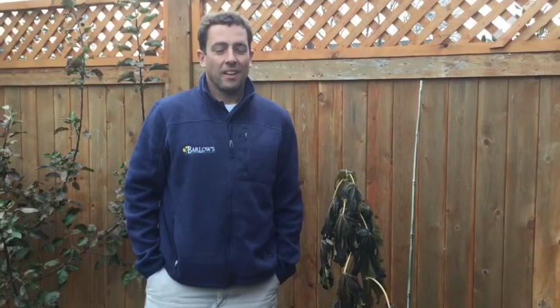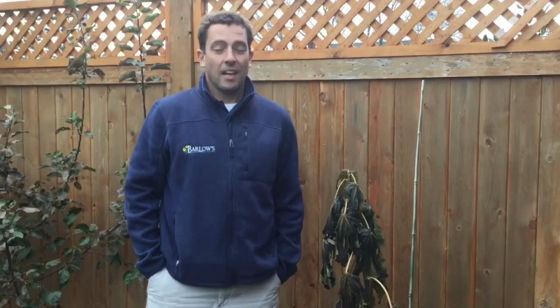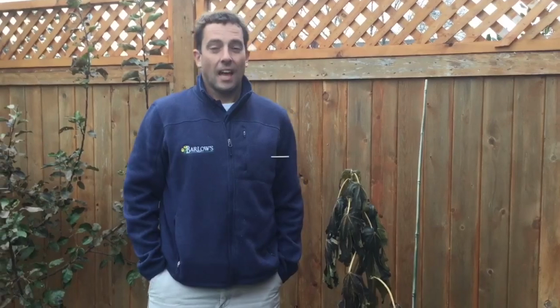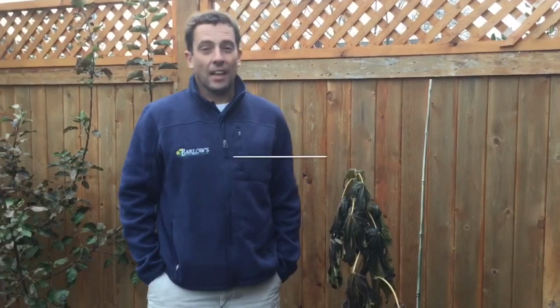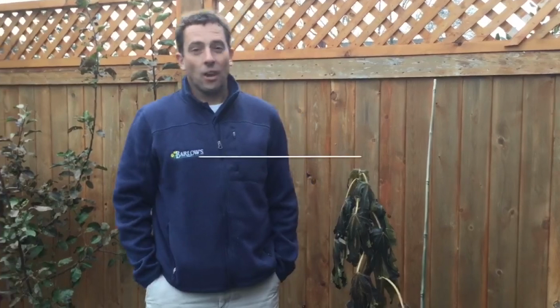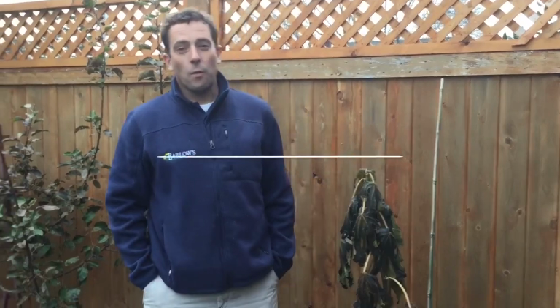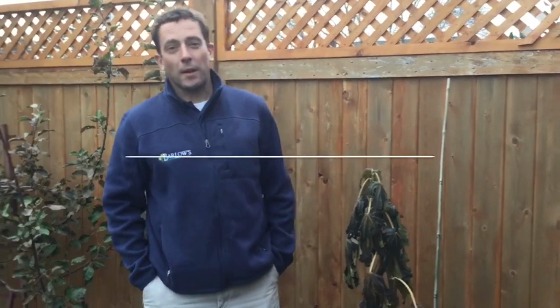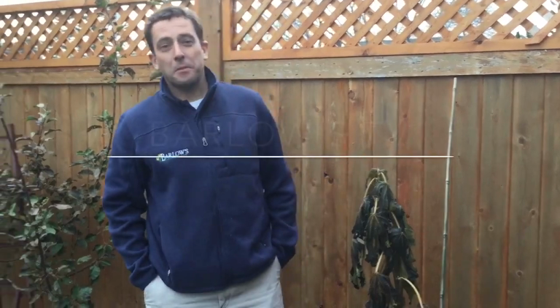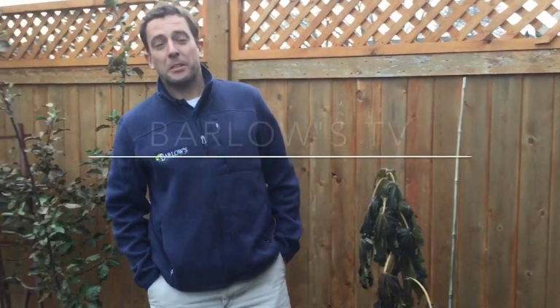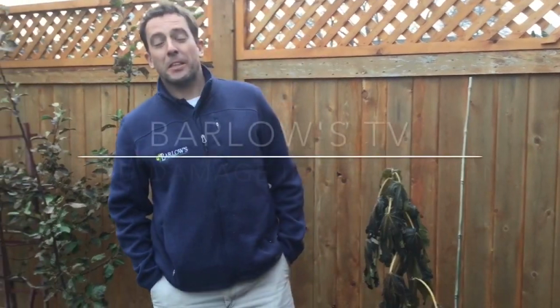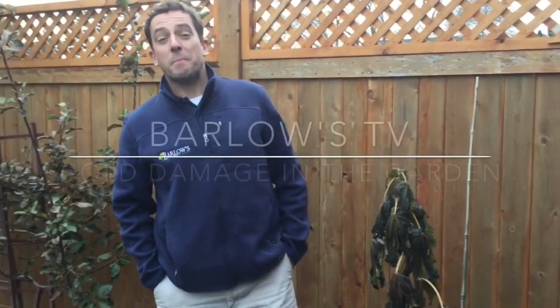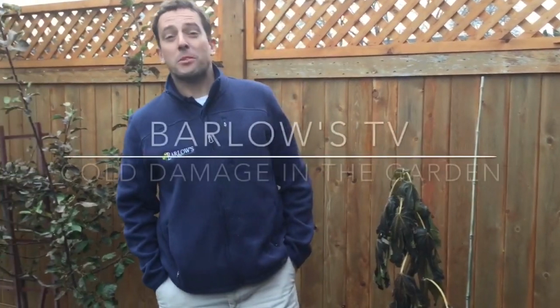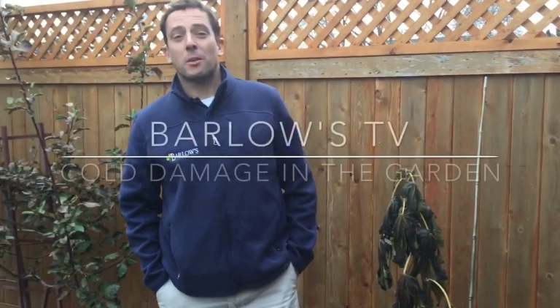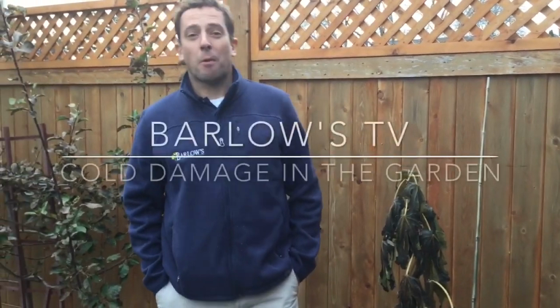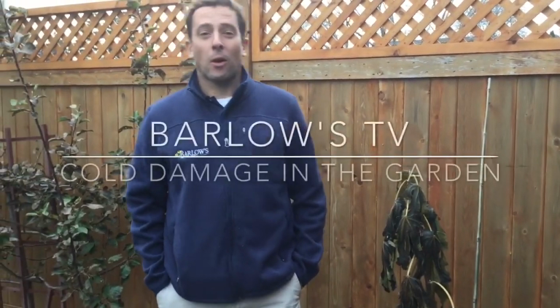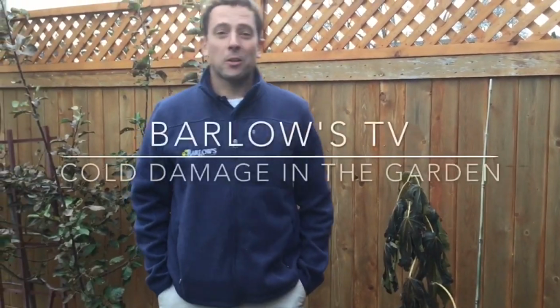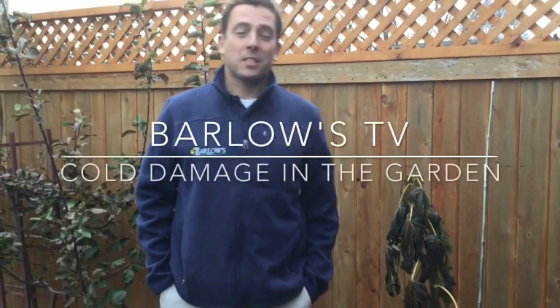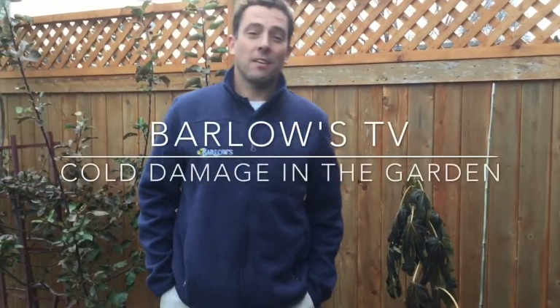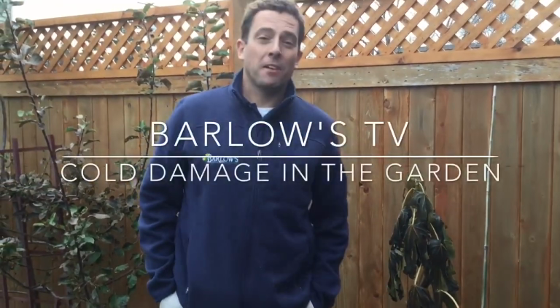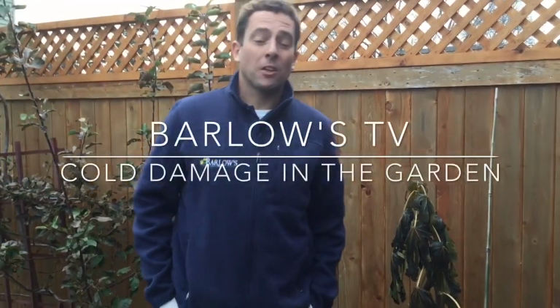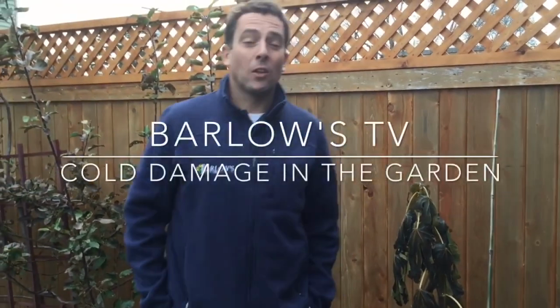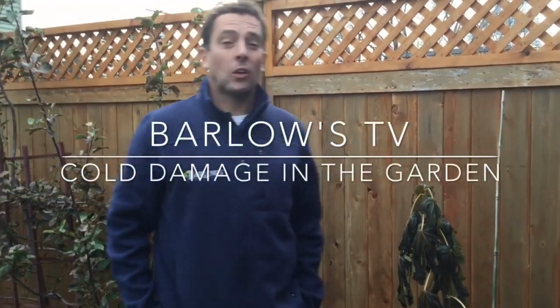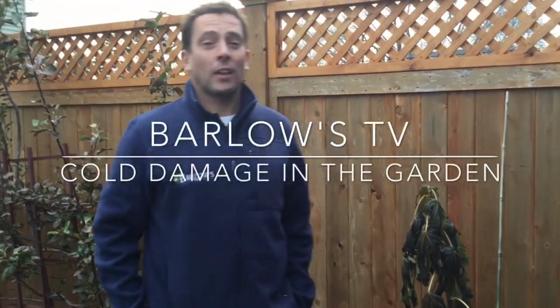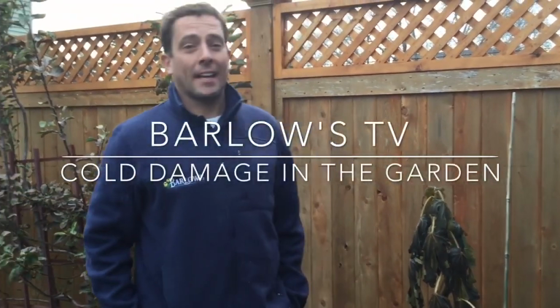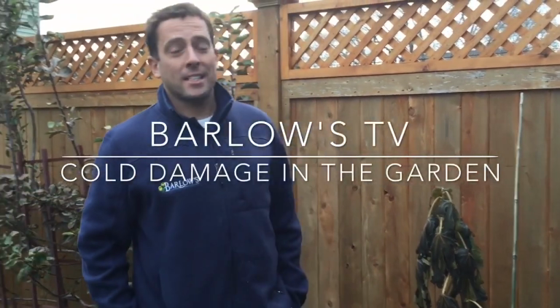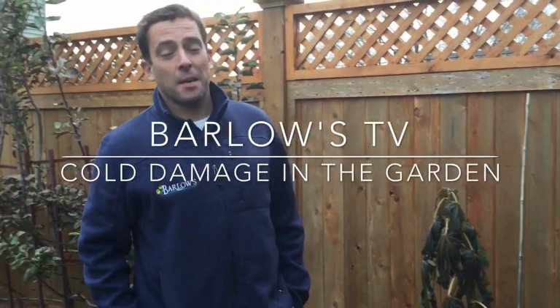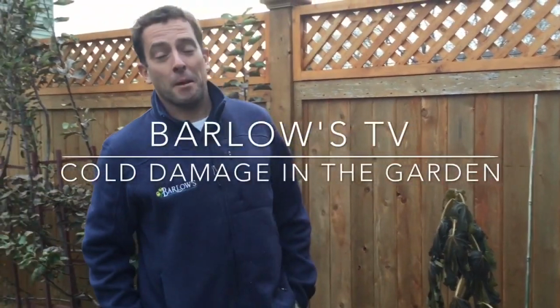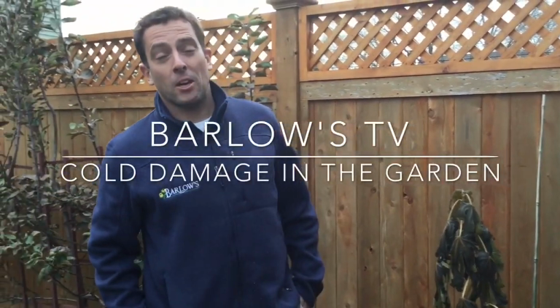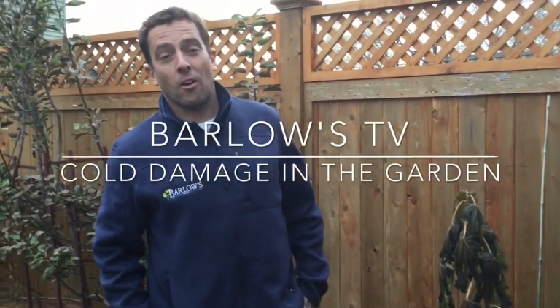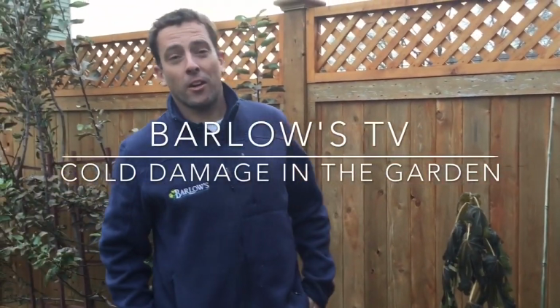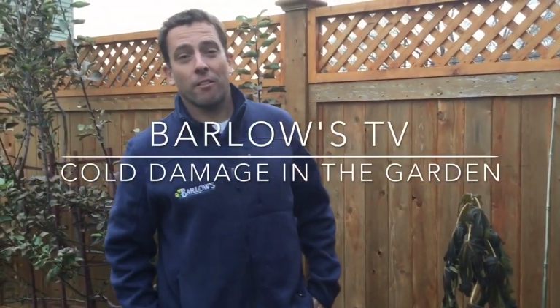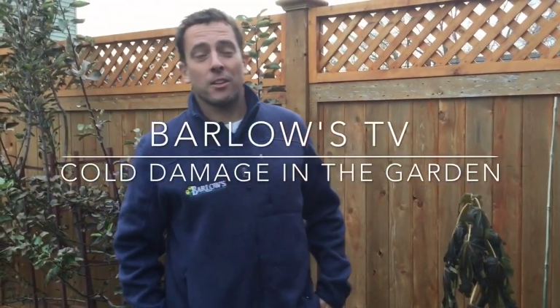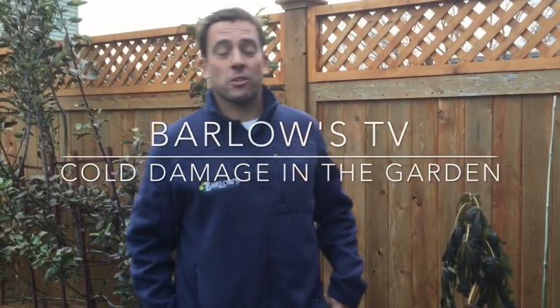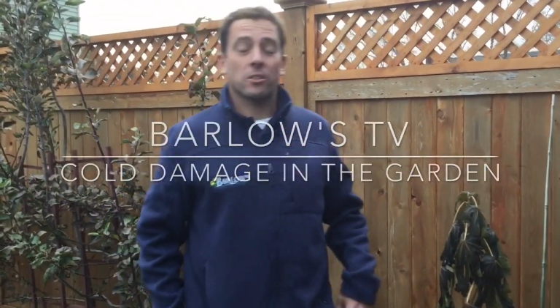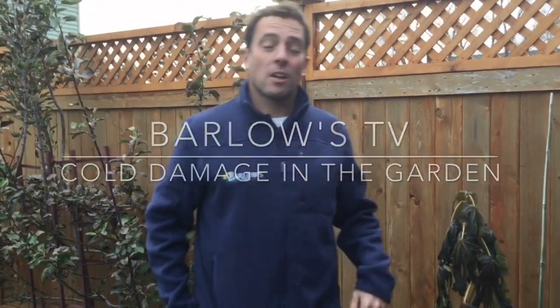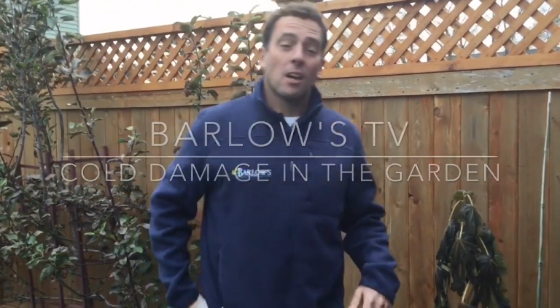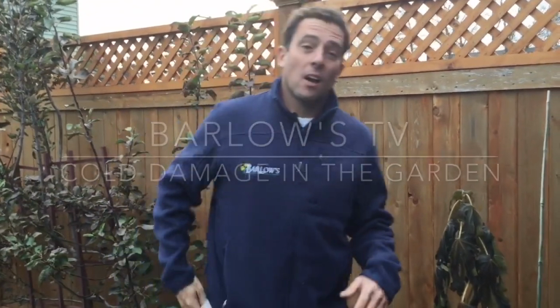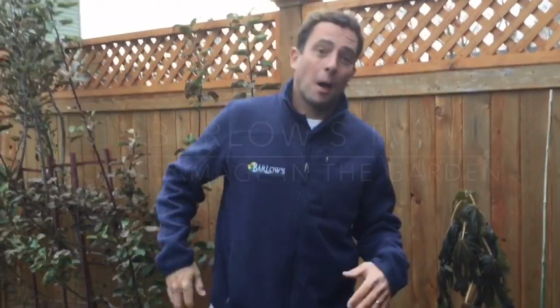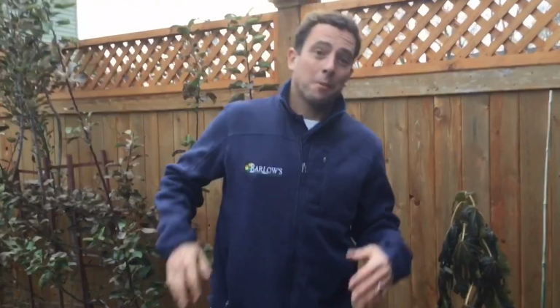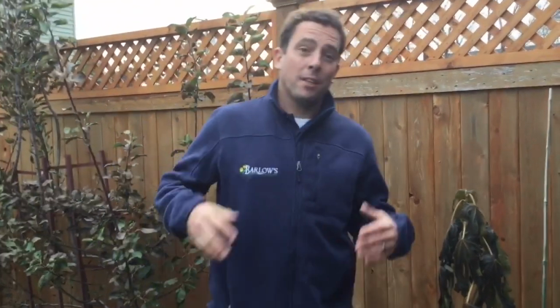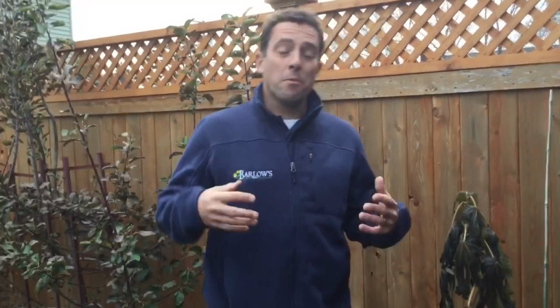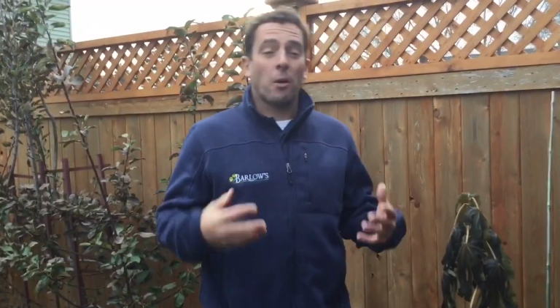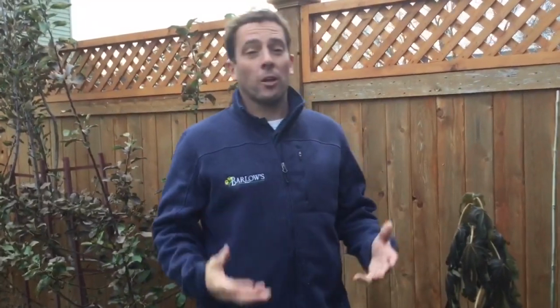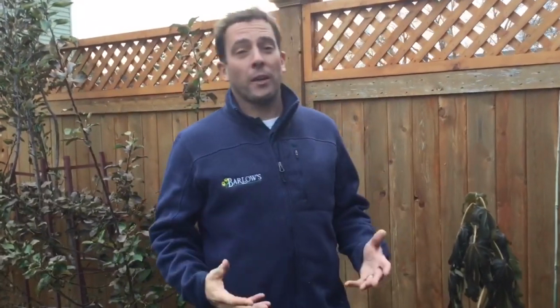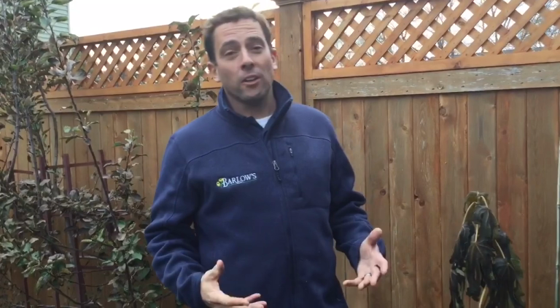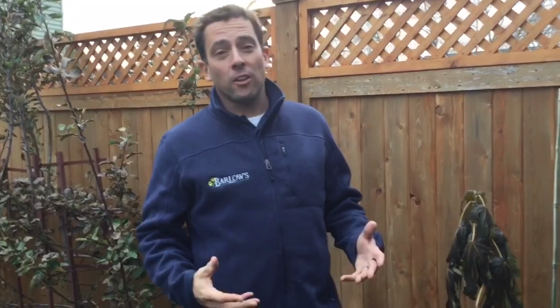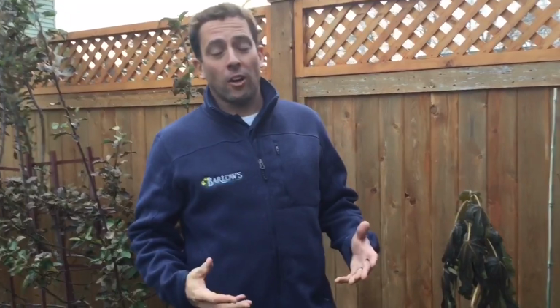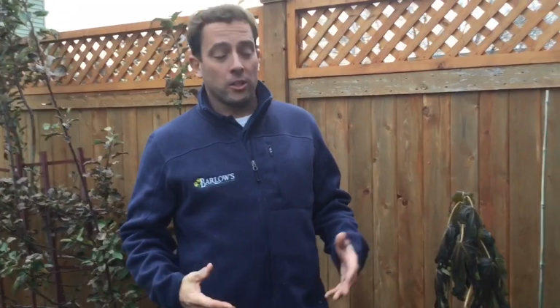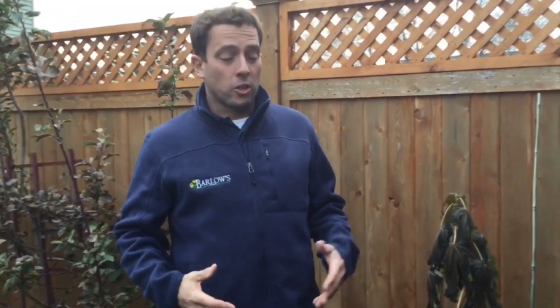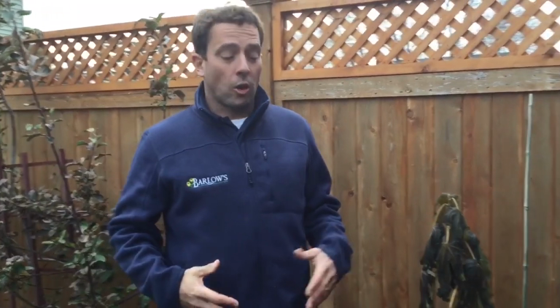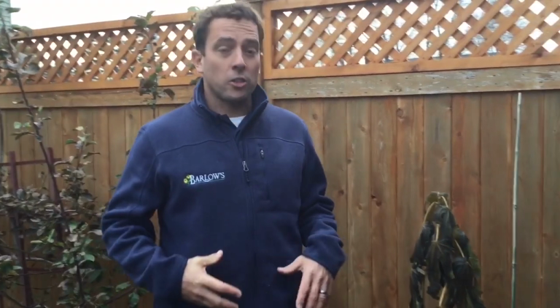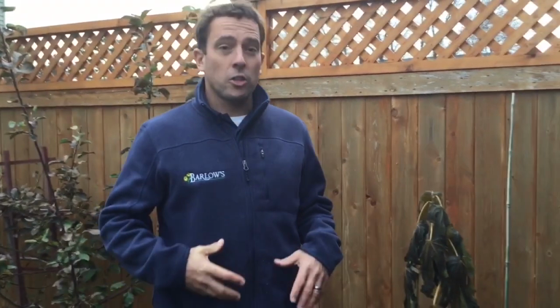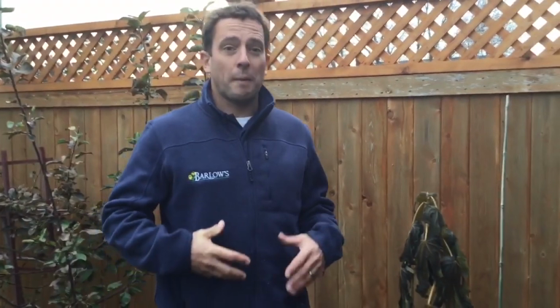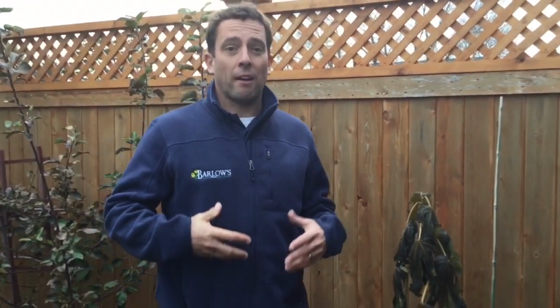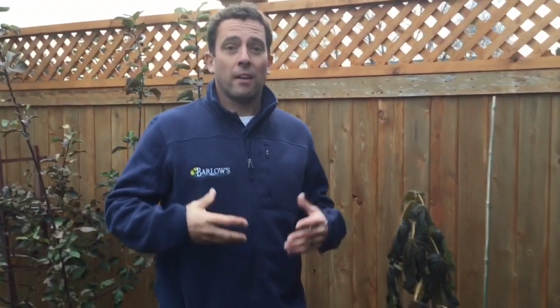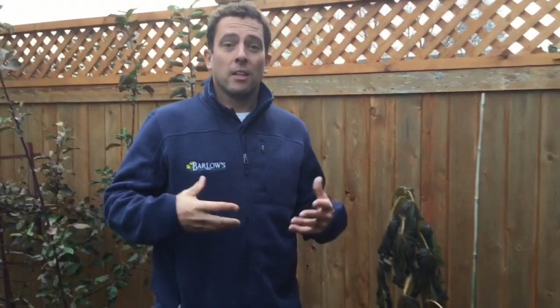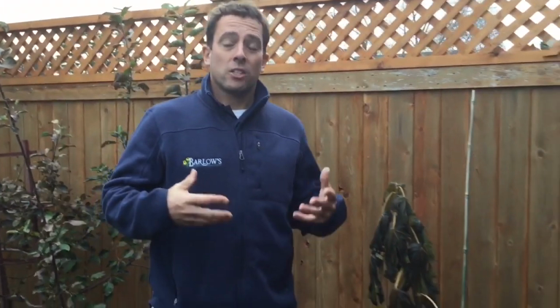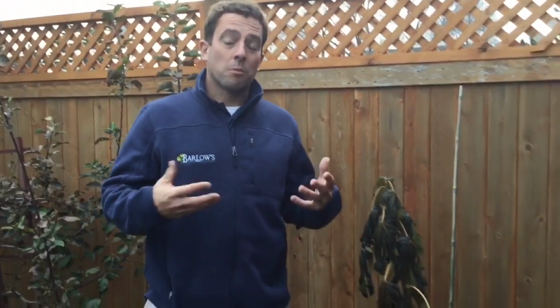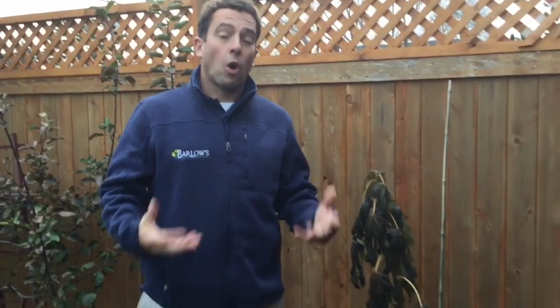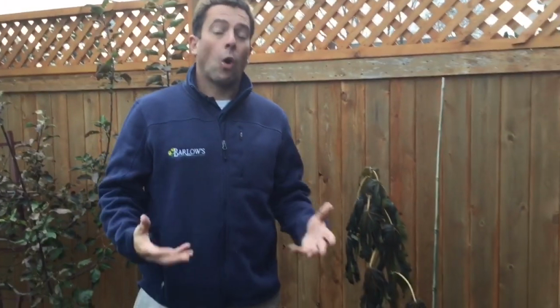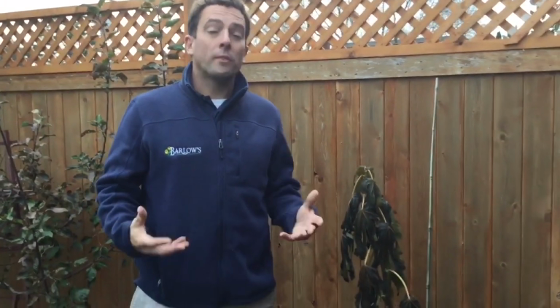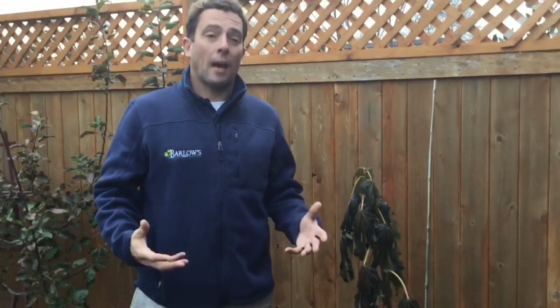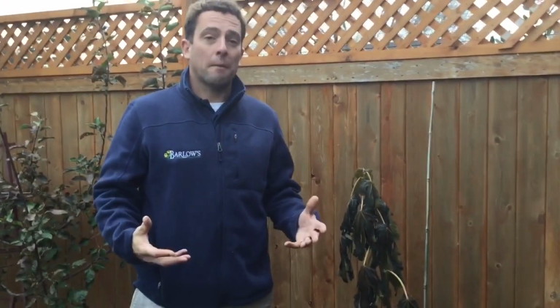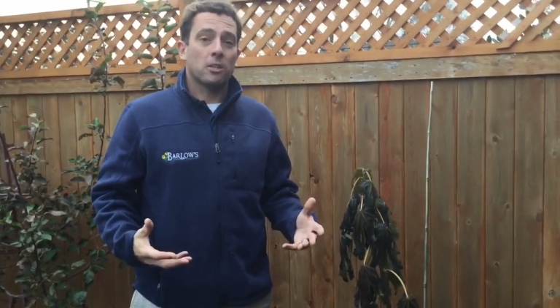Hello, welcome to another episode of Barlow's TV, your local landscape and garden resource. I'm Stephen Barlow here in the garden to talk to you about some cold damage.